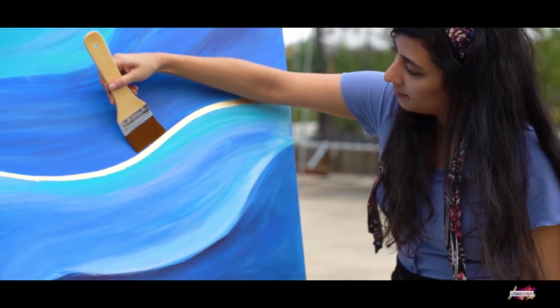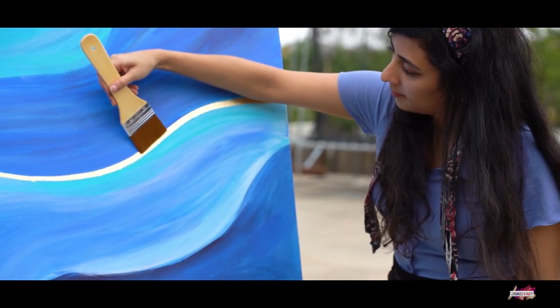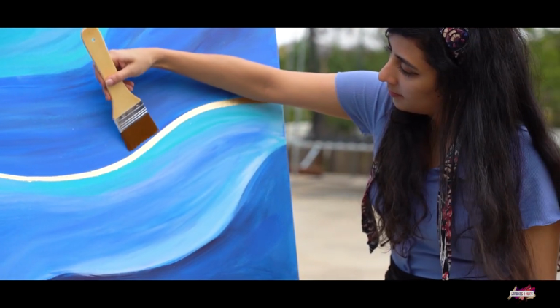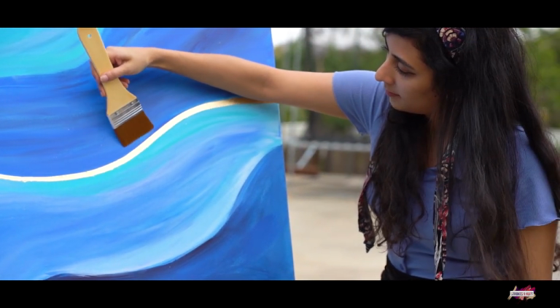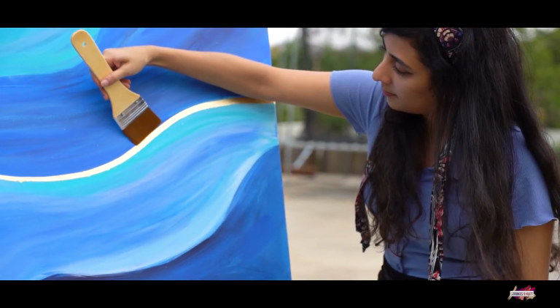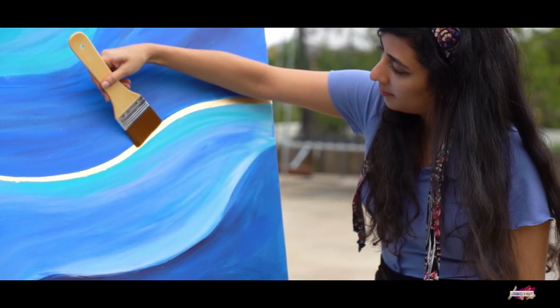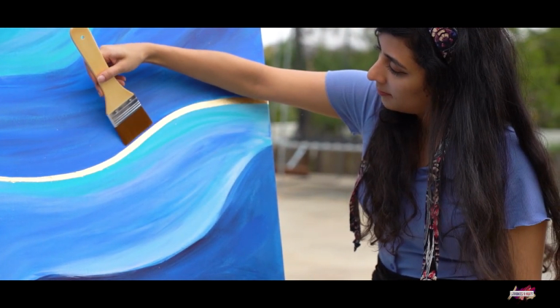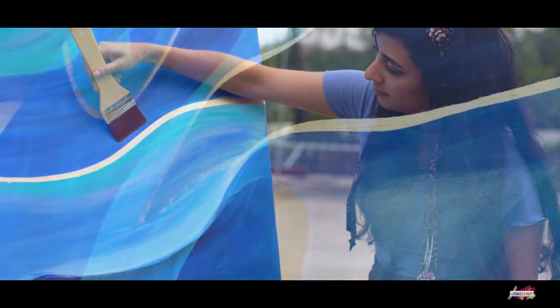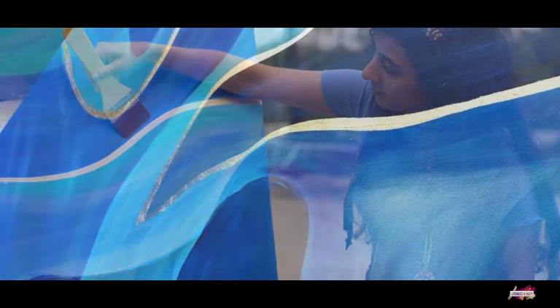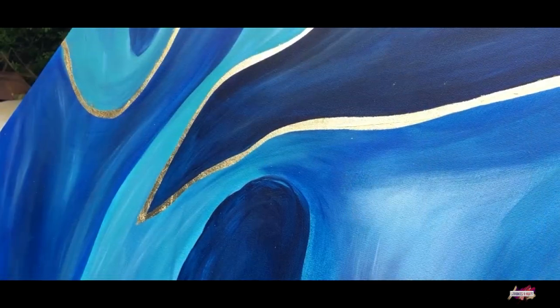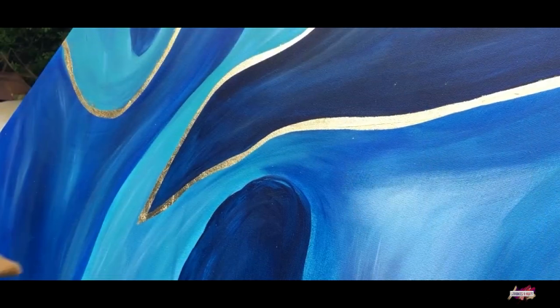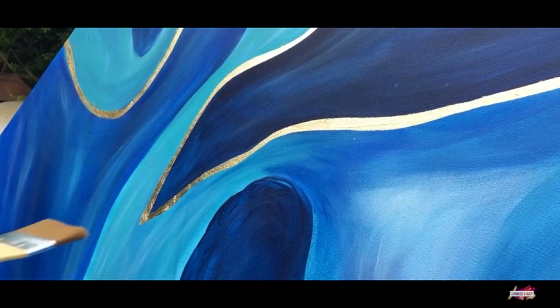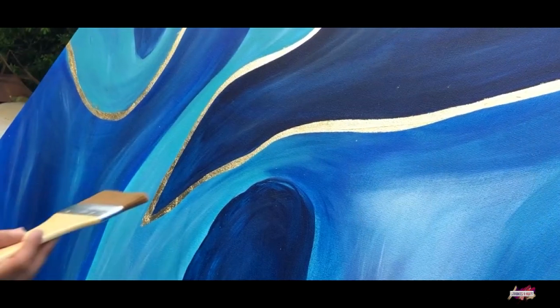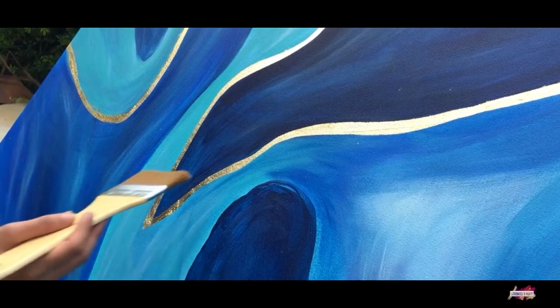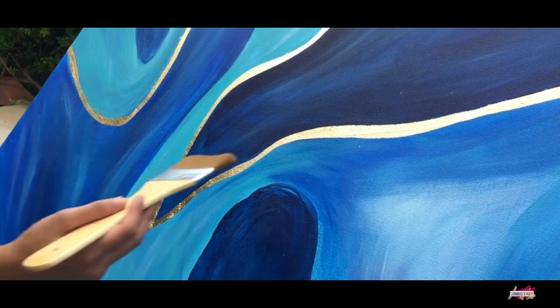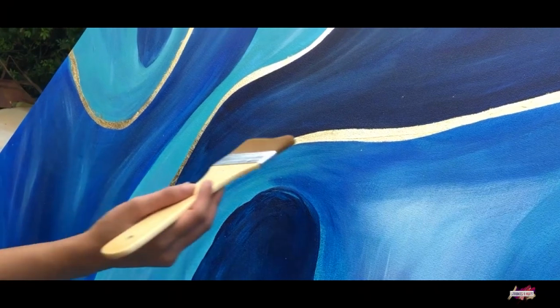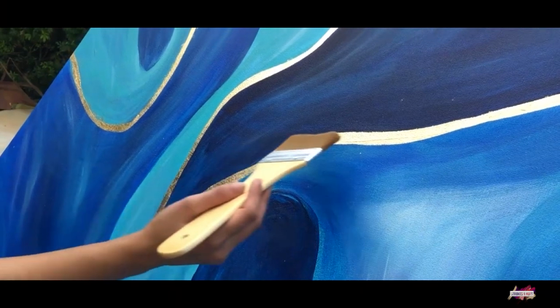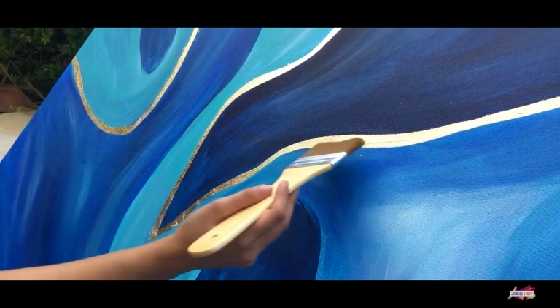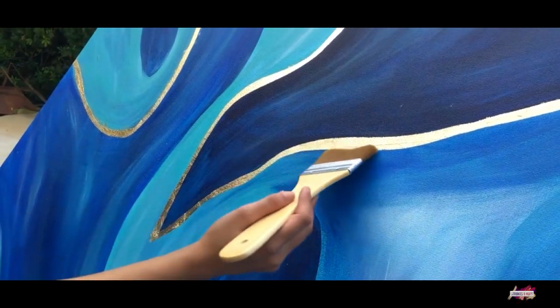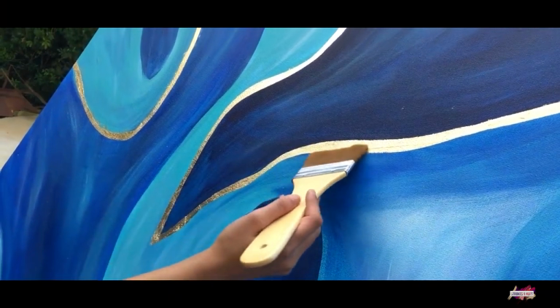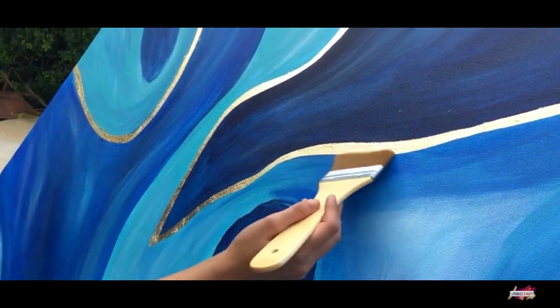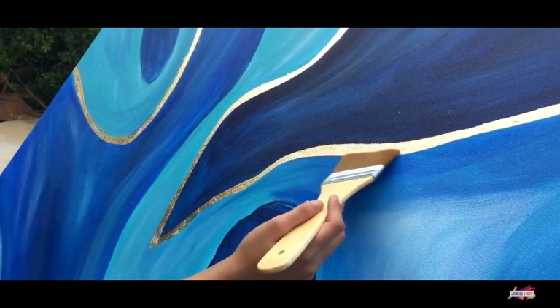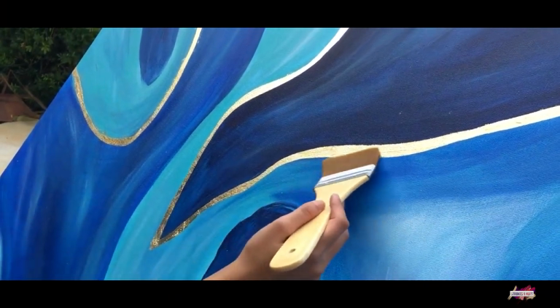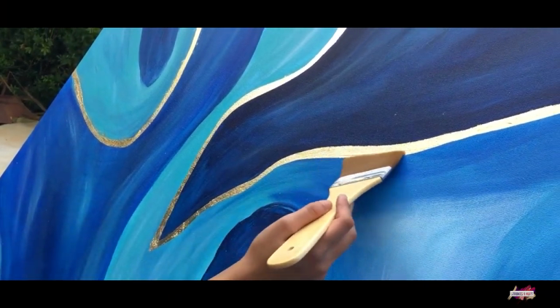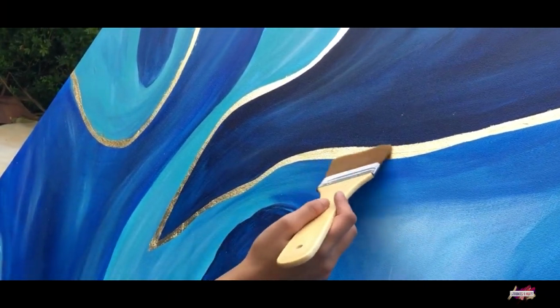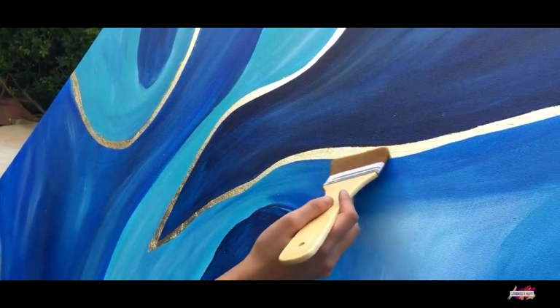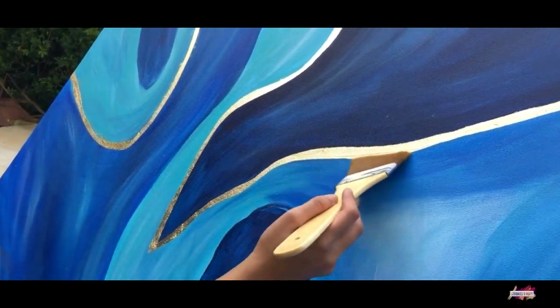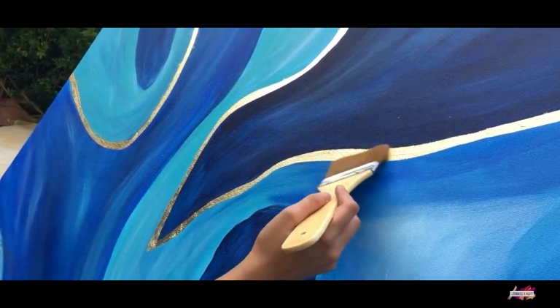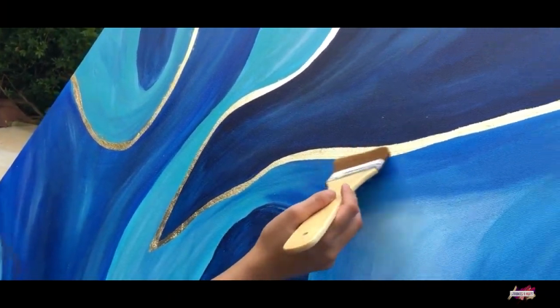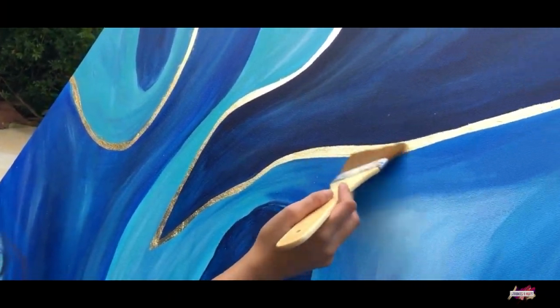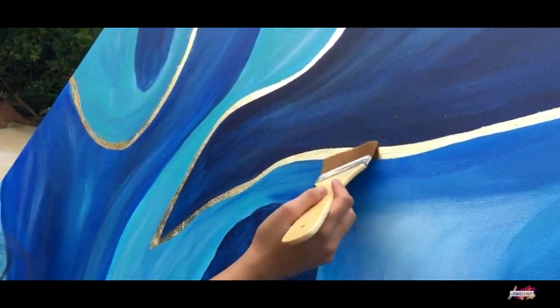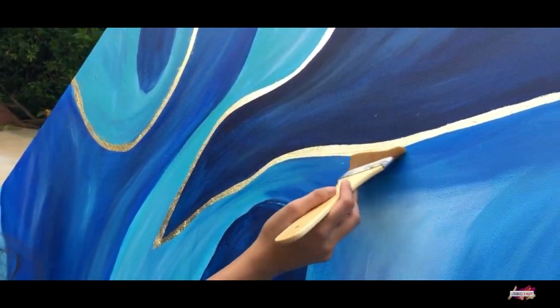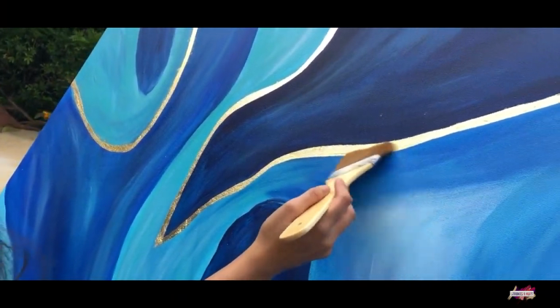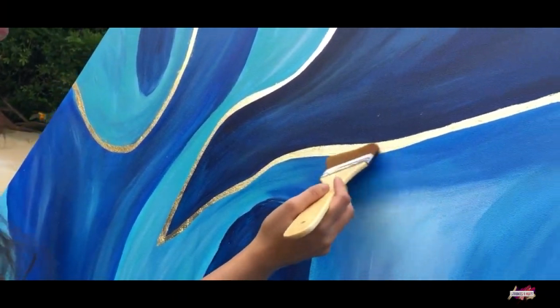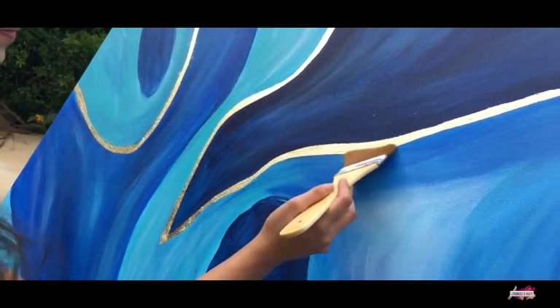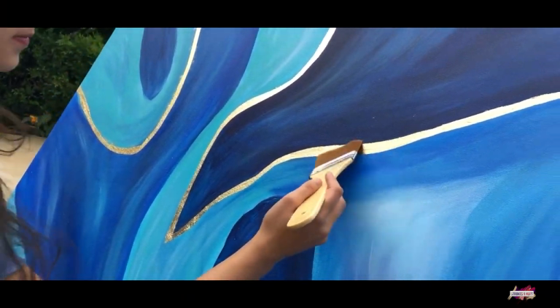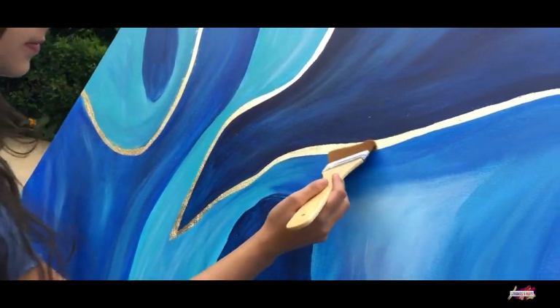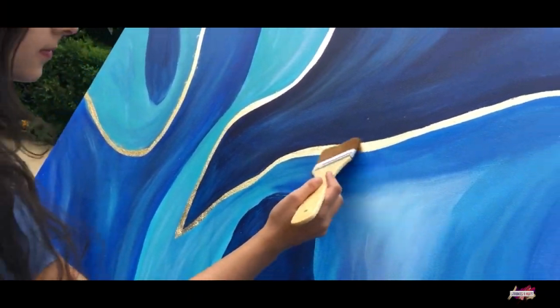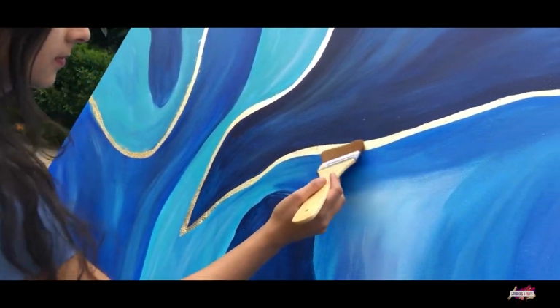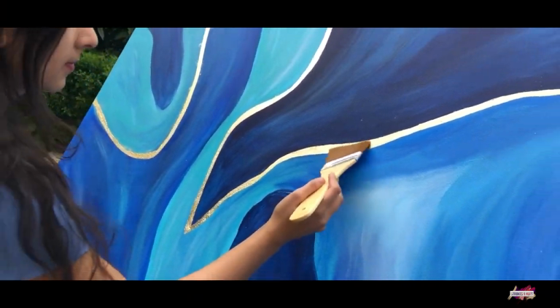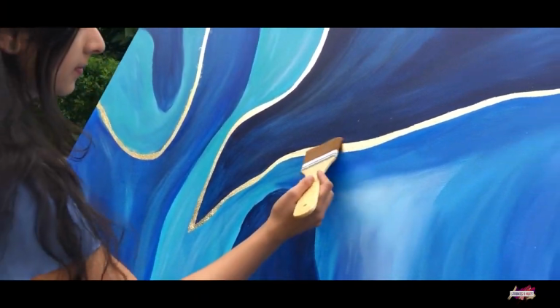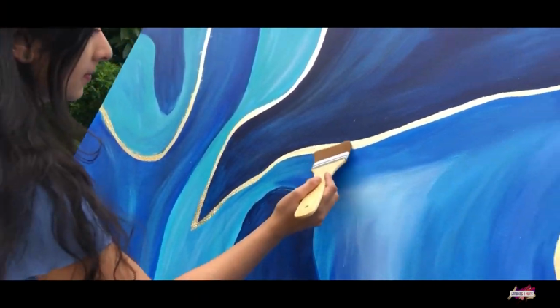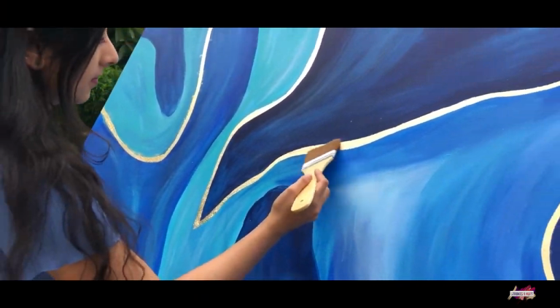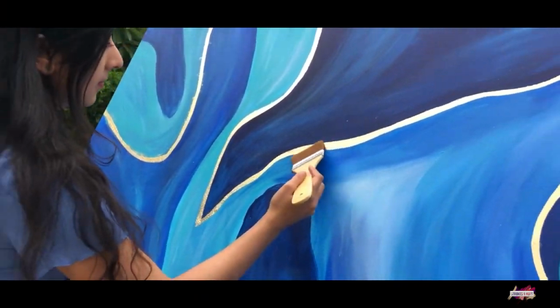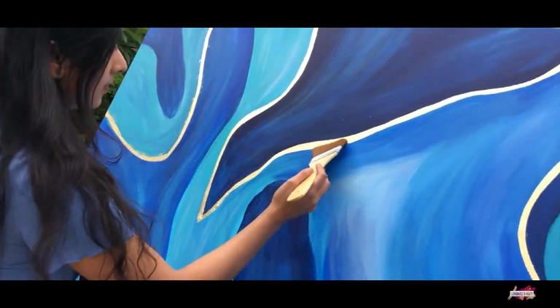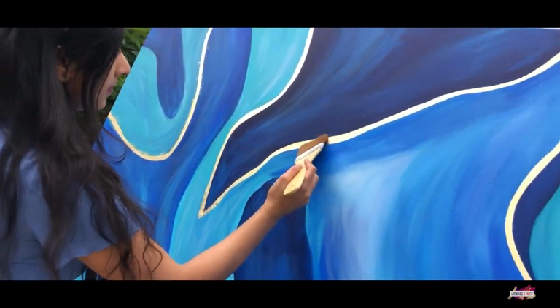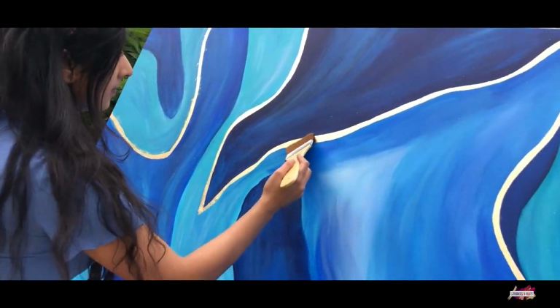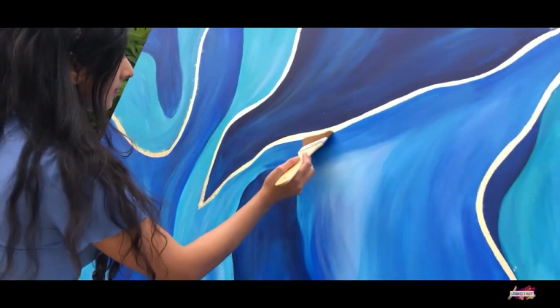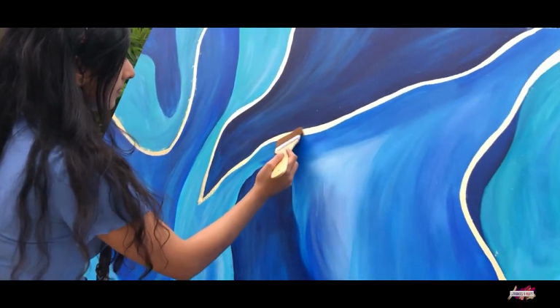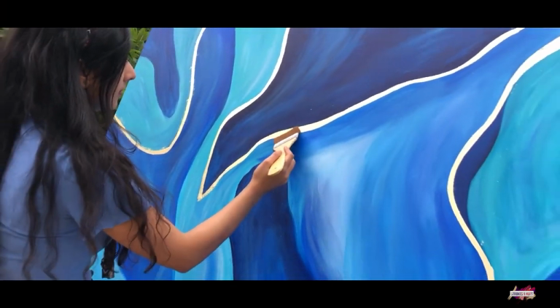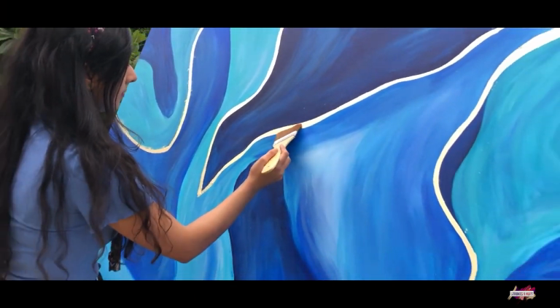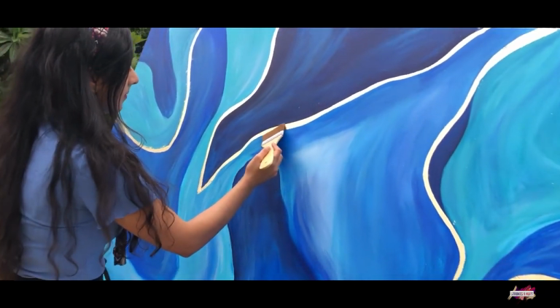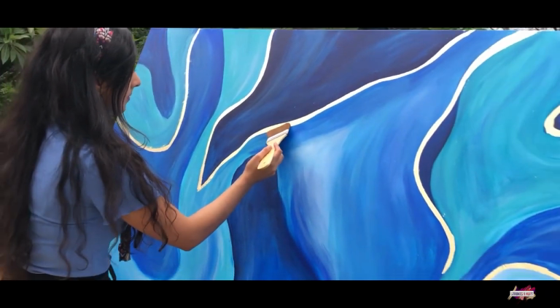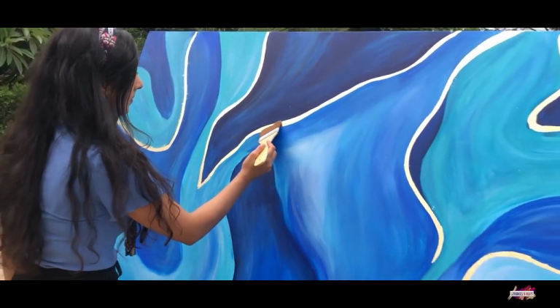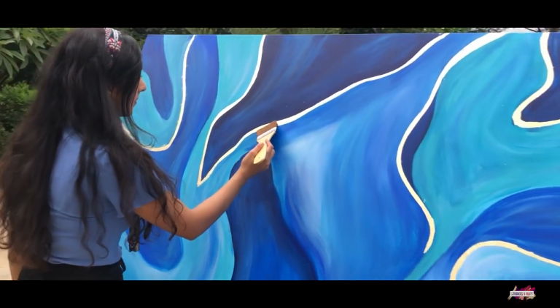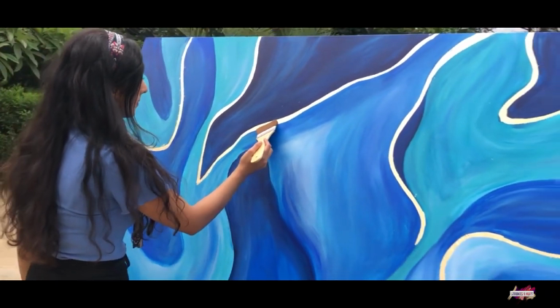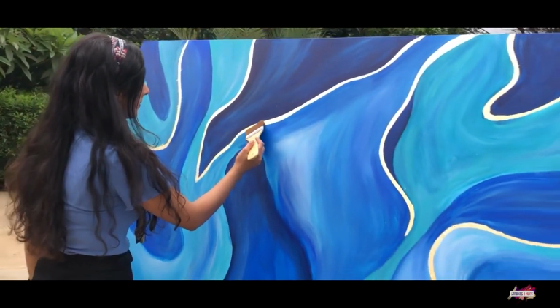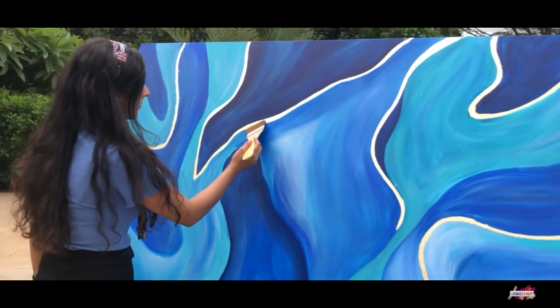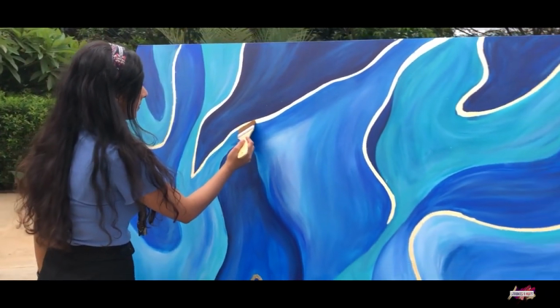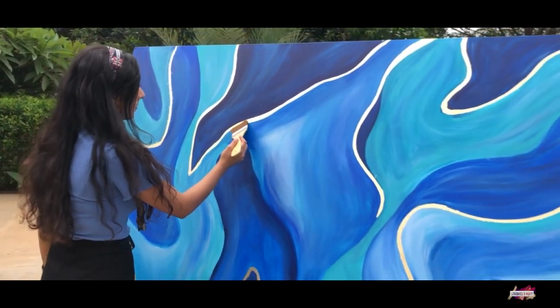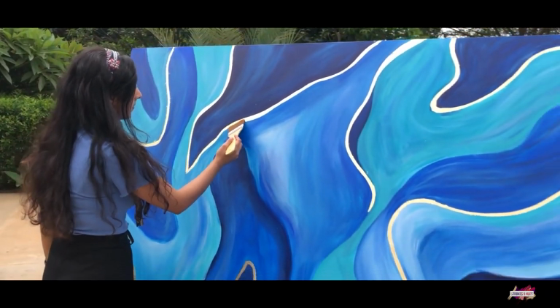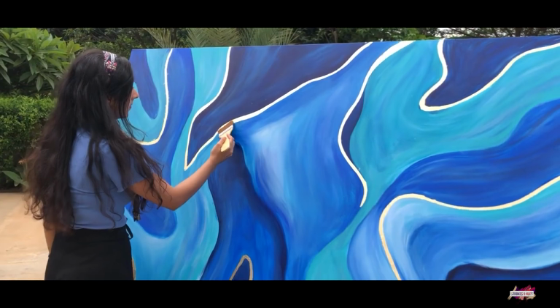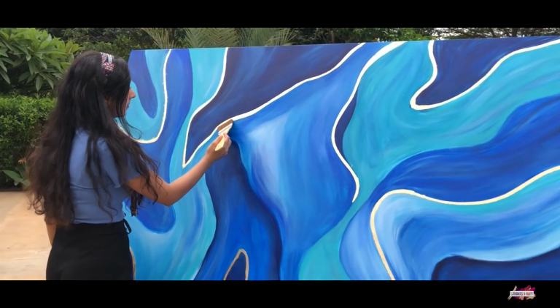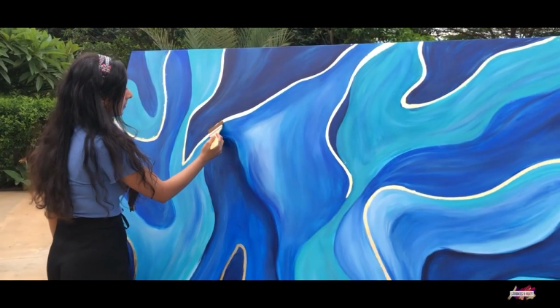I thoroughly enjoyed painting this and I hope you enjoyed watching my process. Thank you!